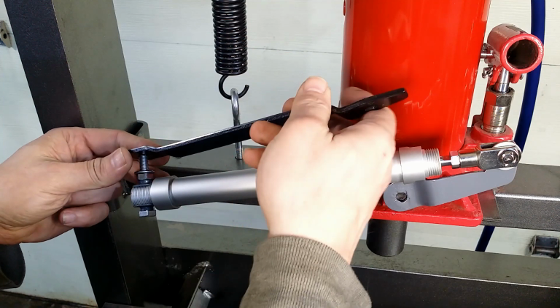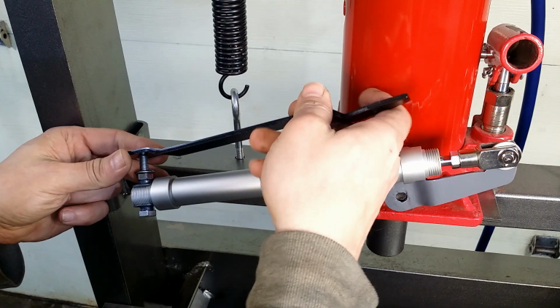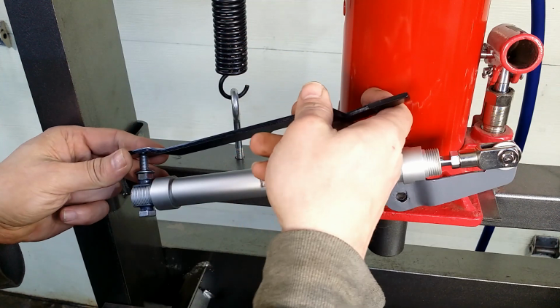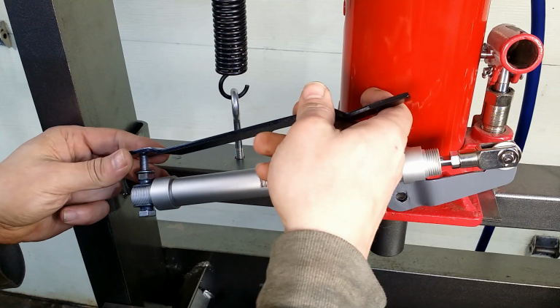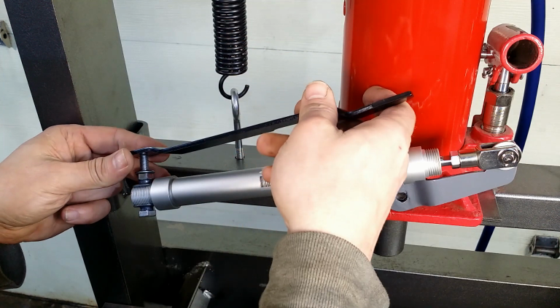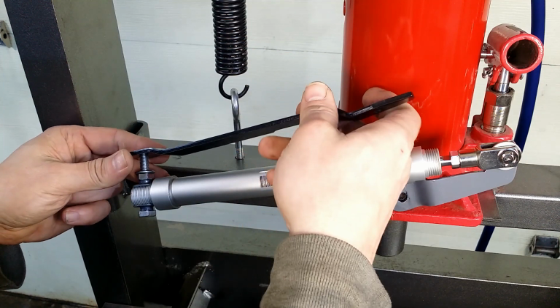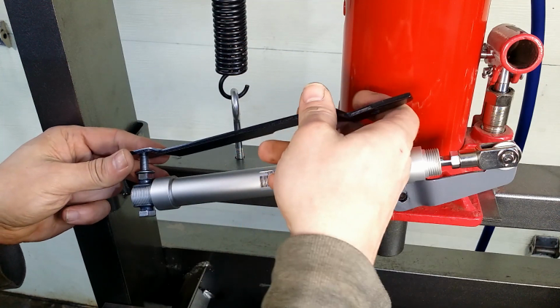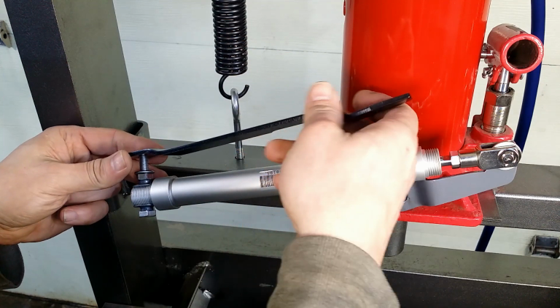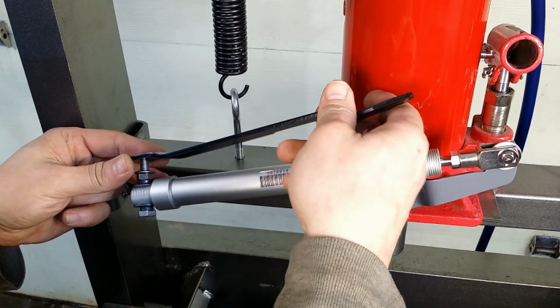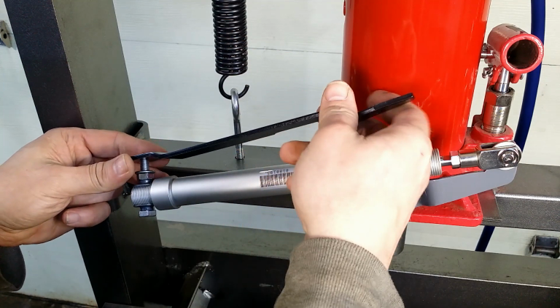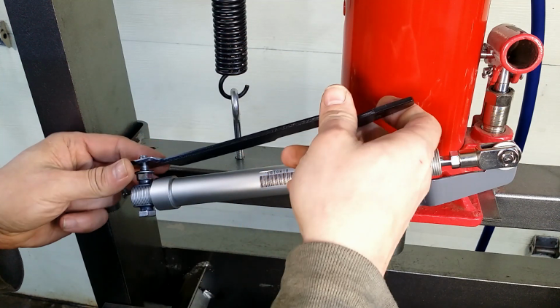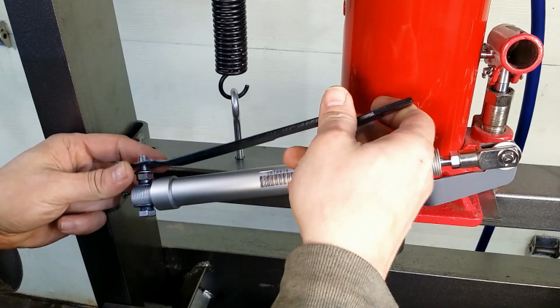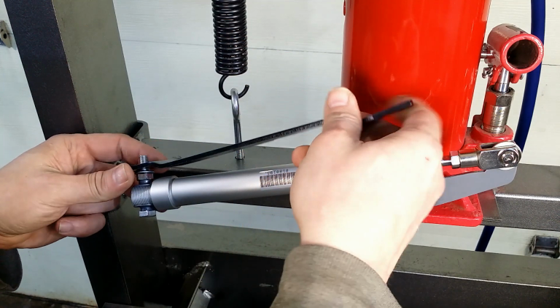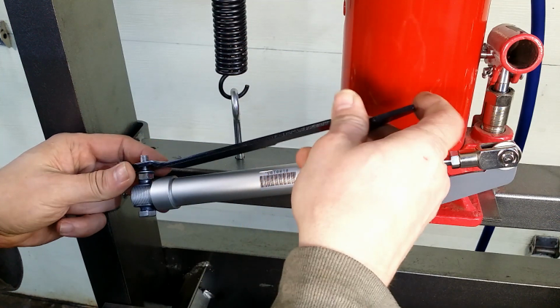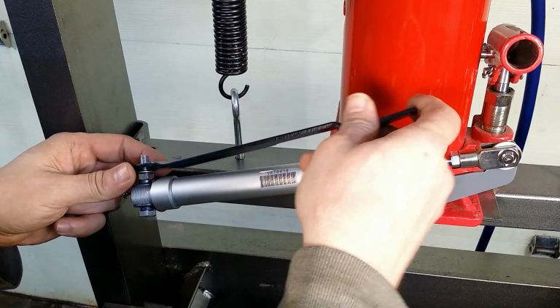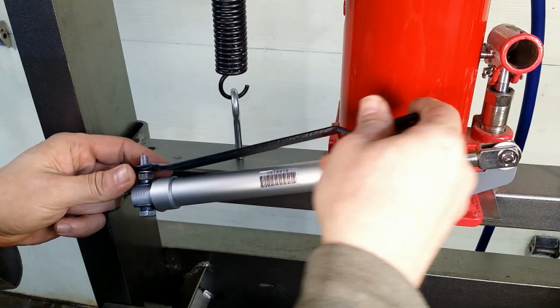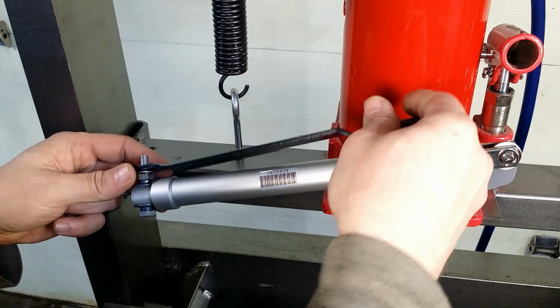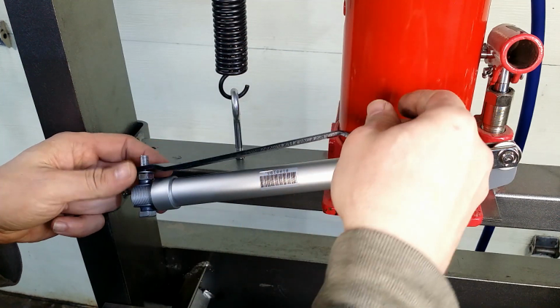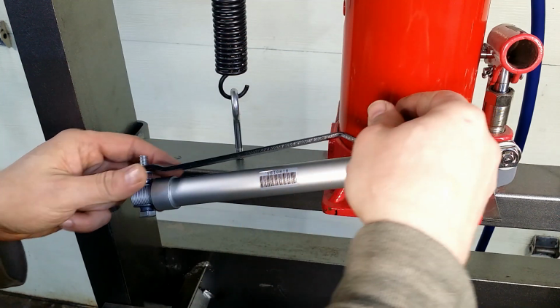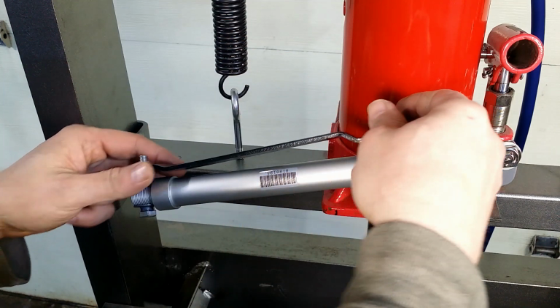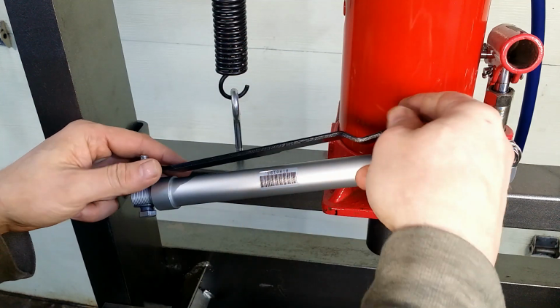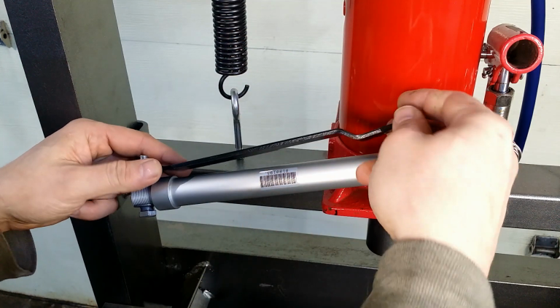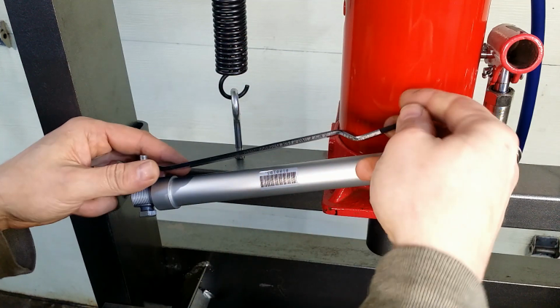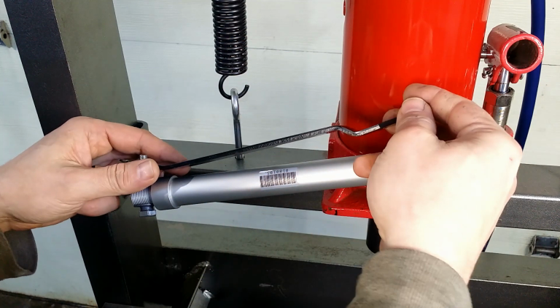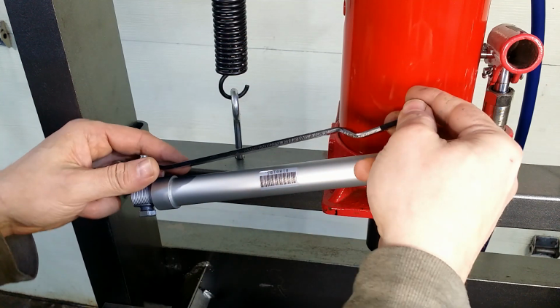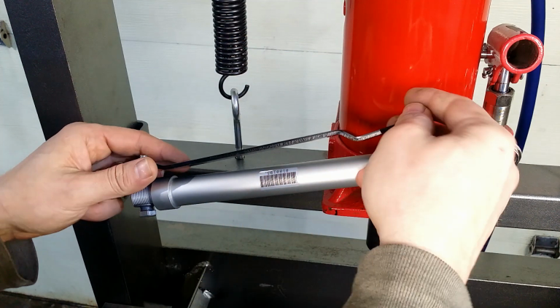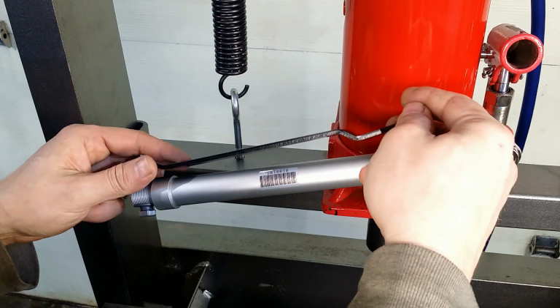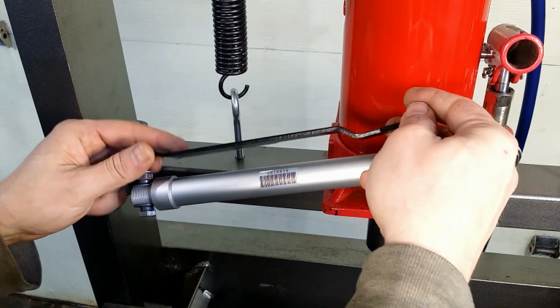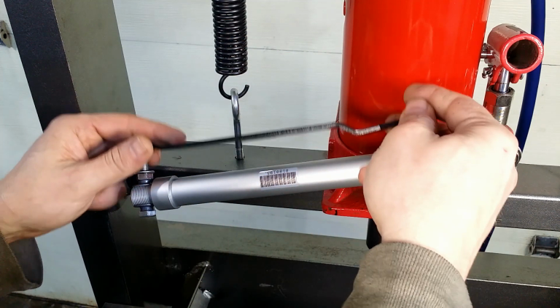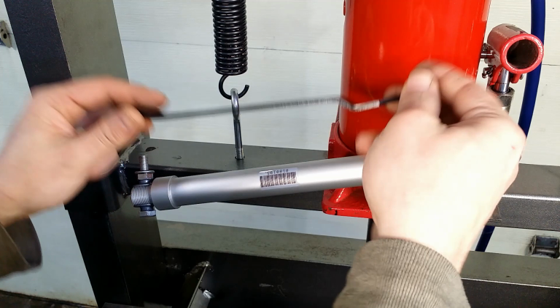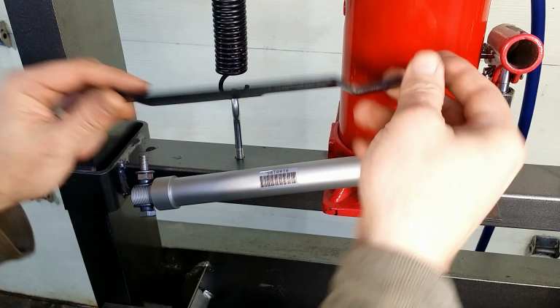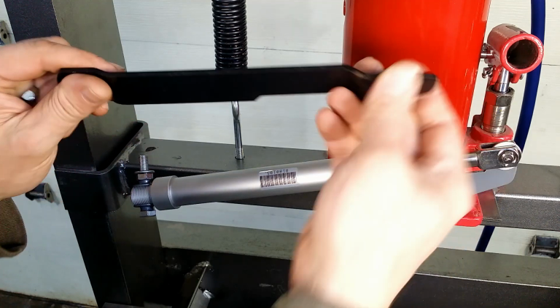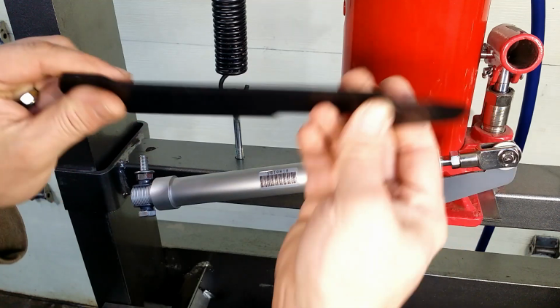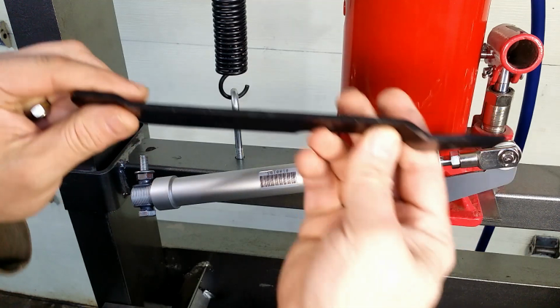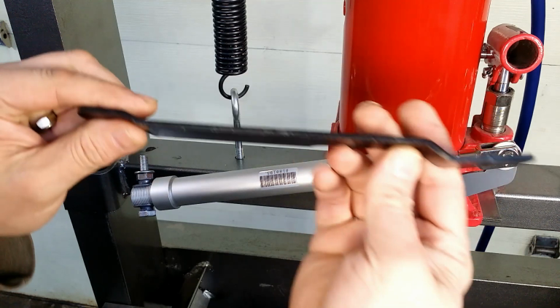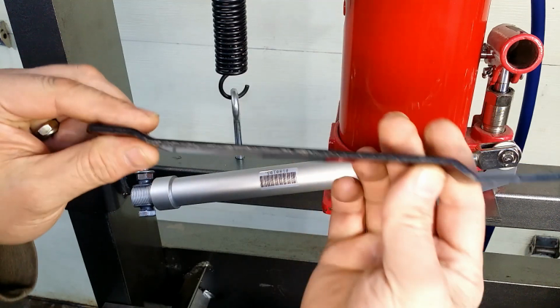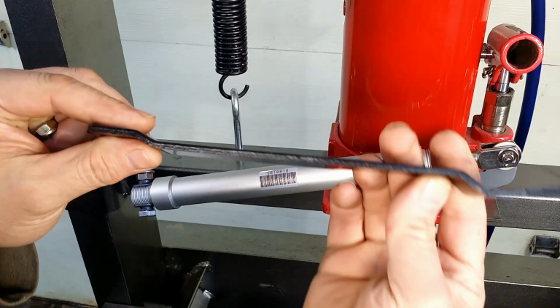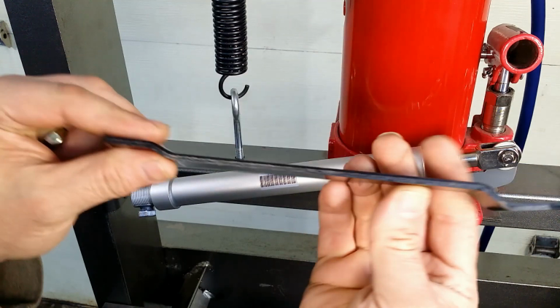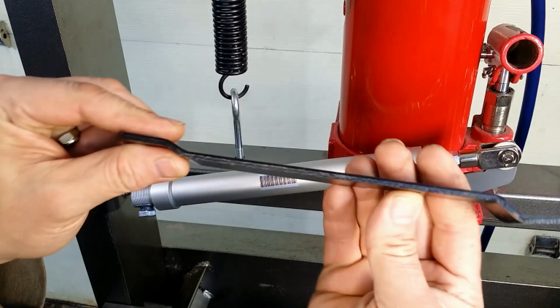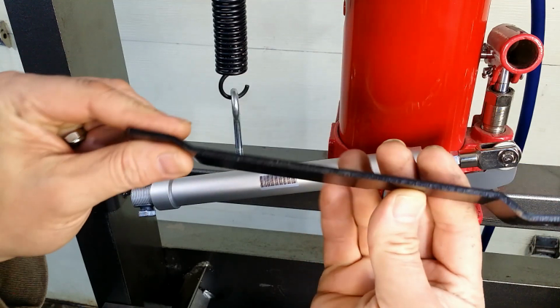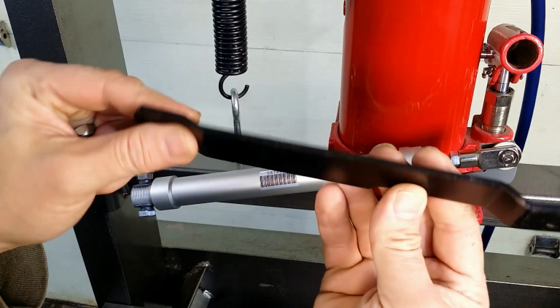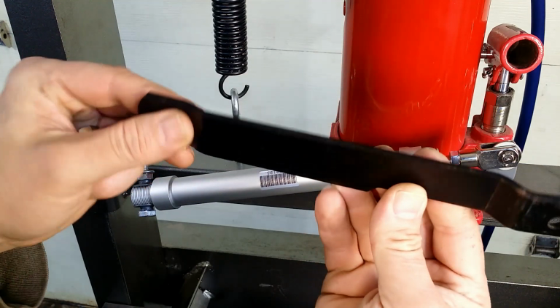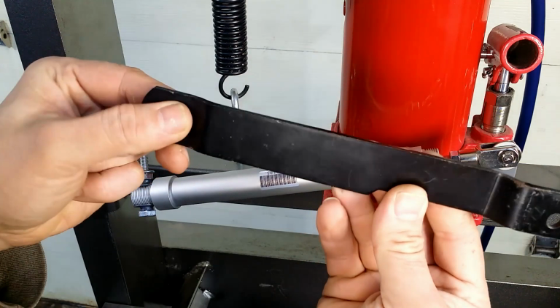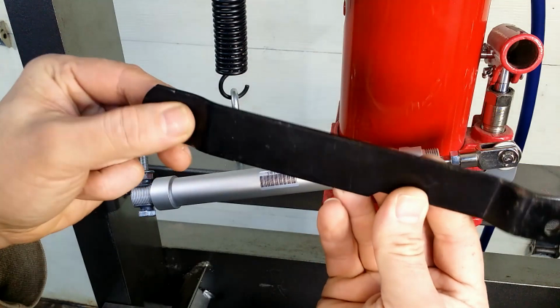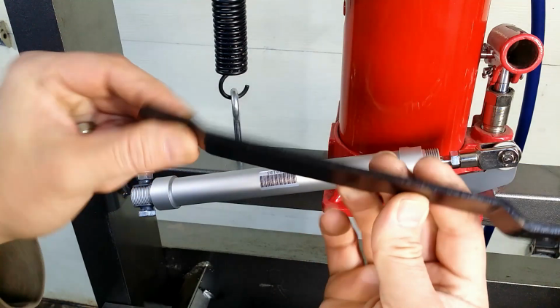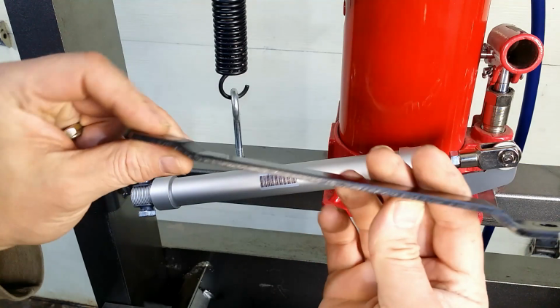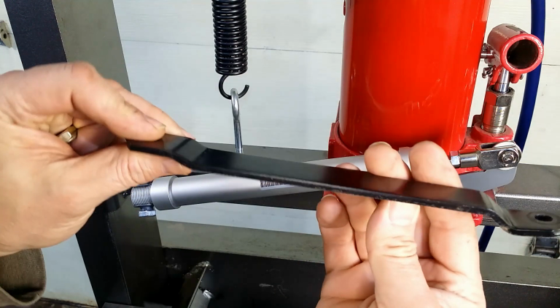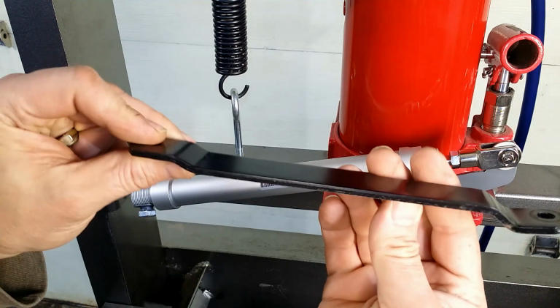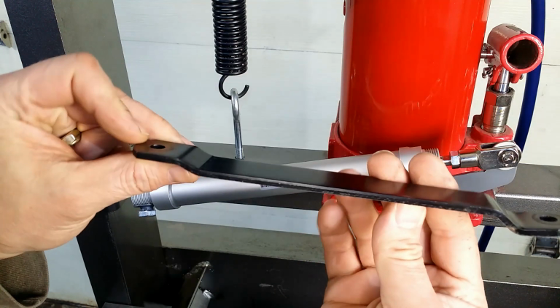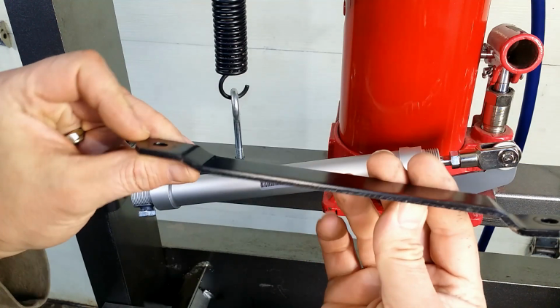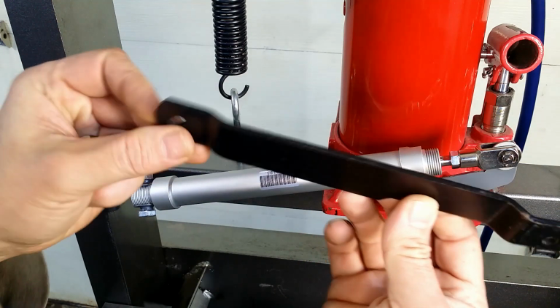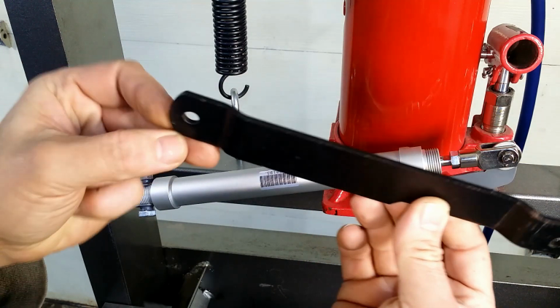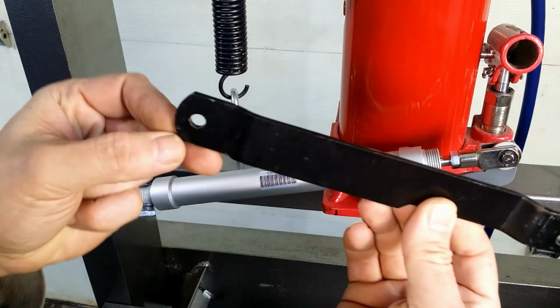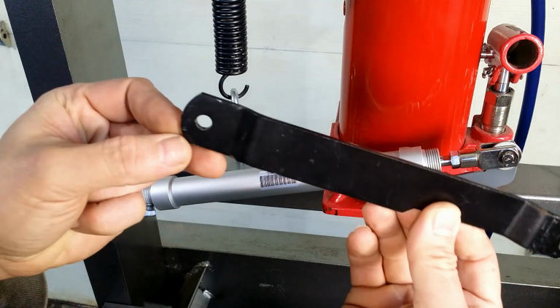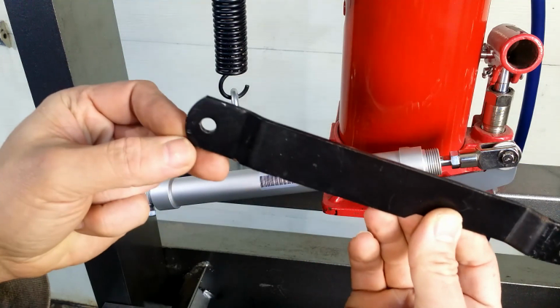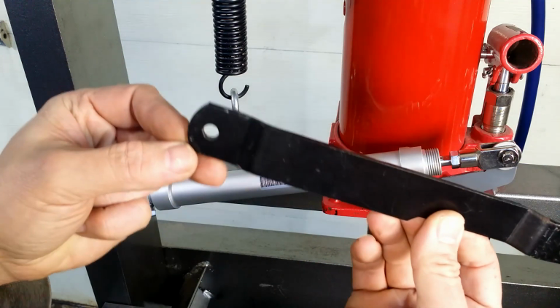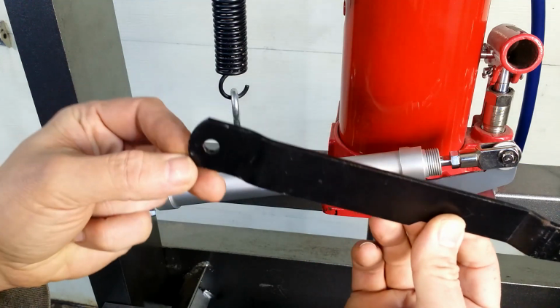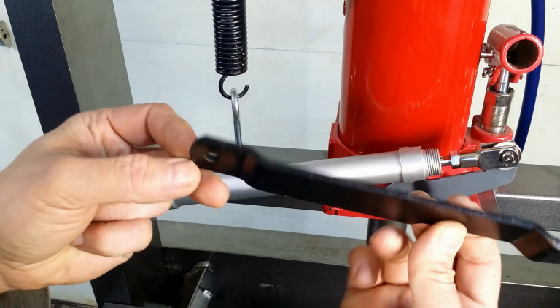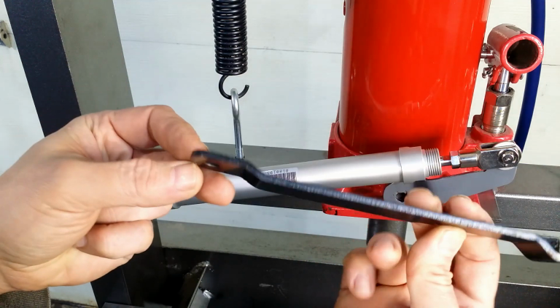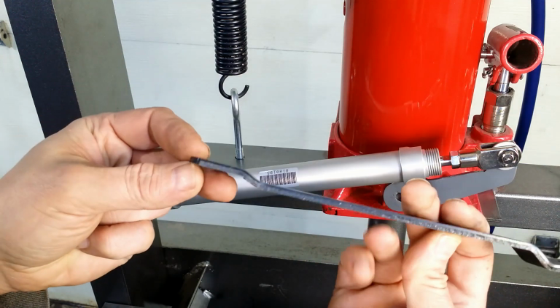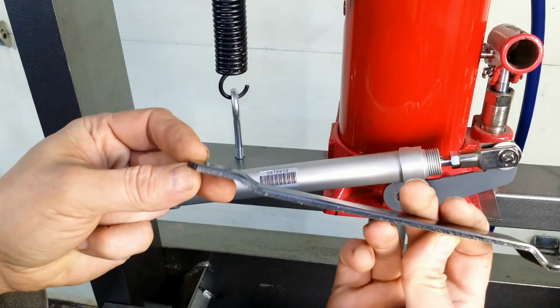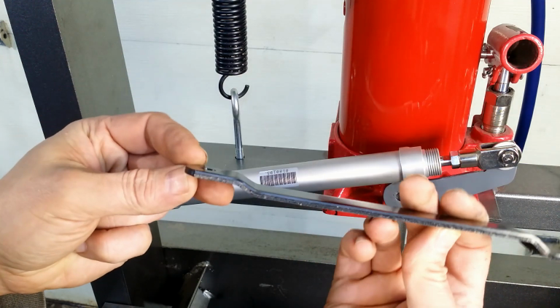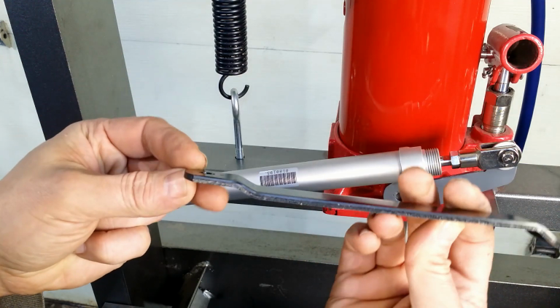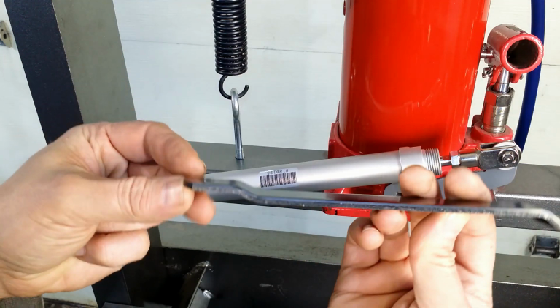I will use this piece of flat, thick iron — it was in my junk box.